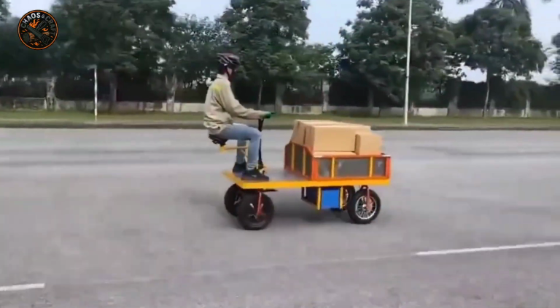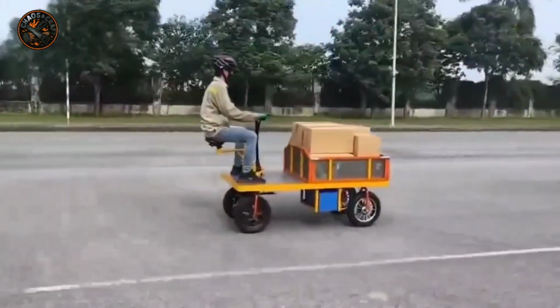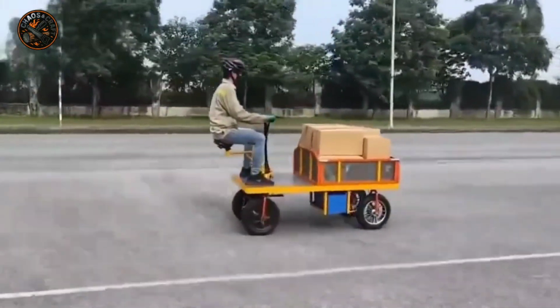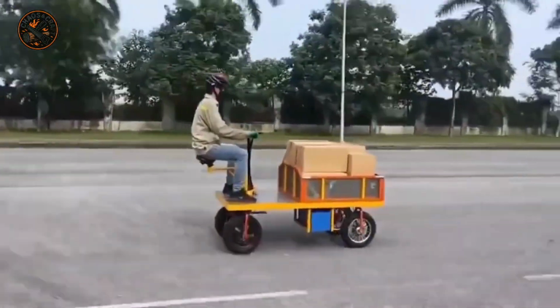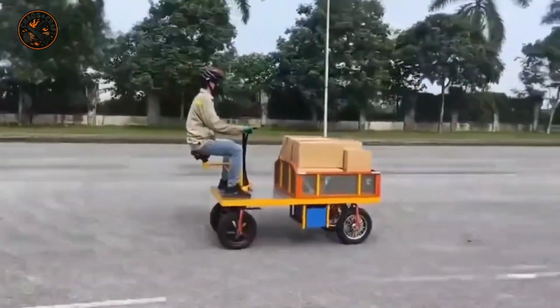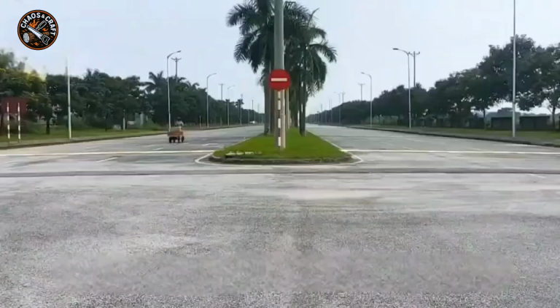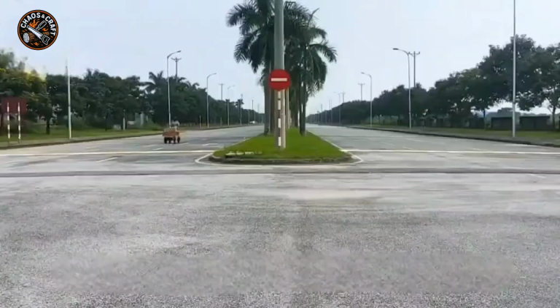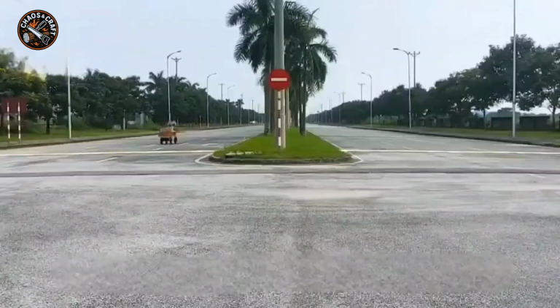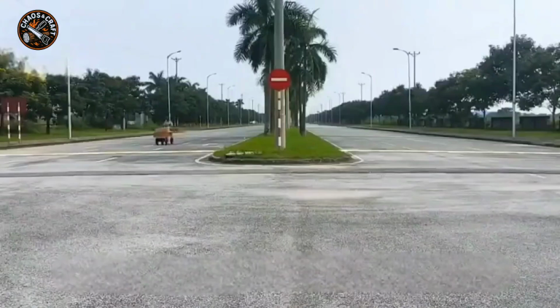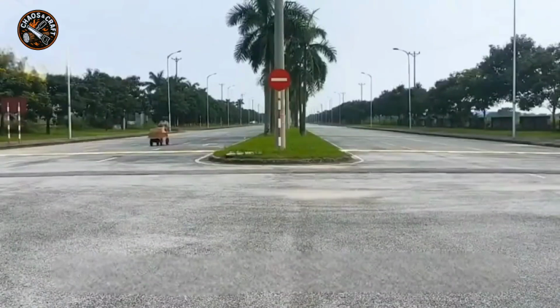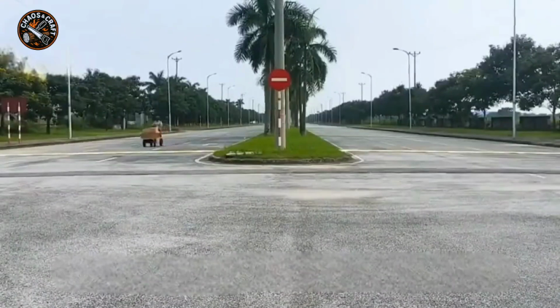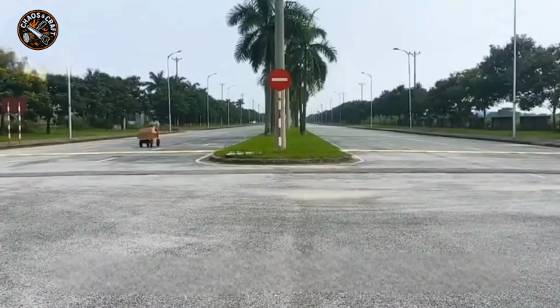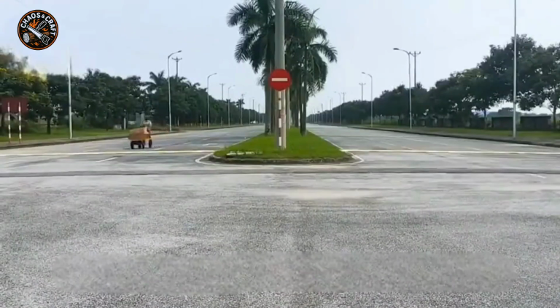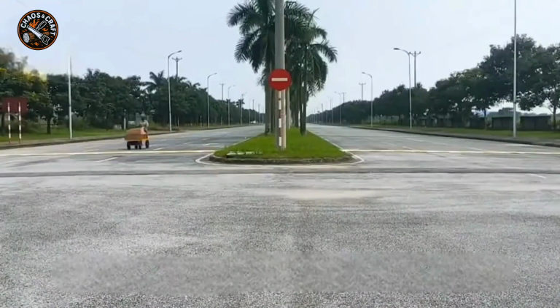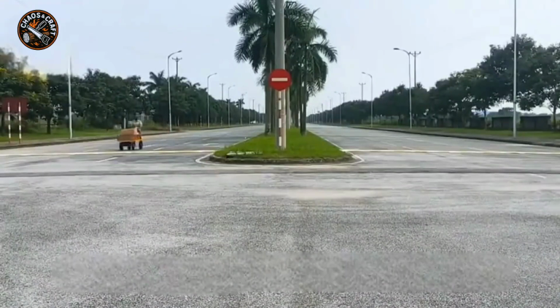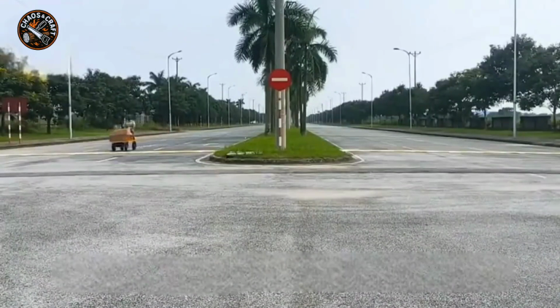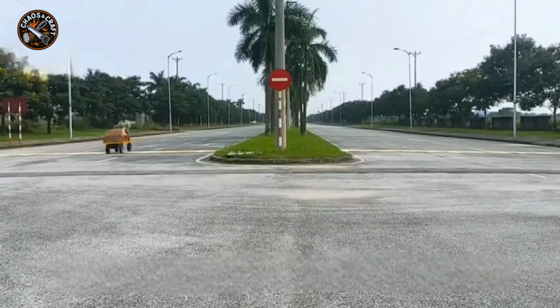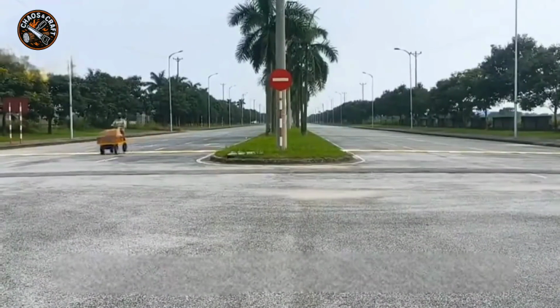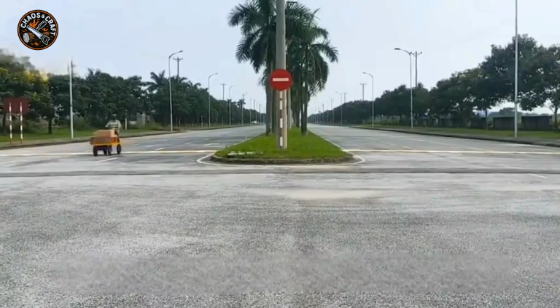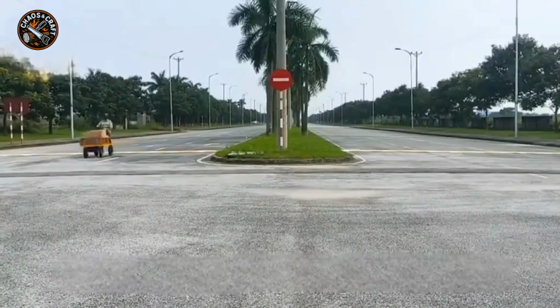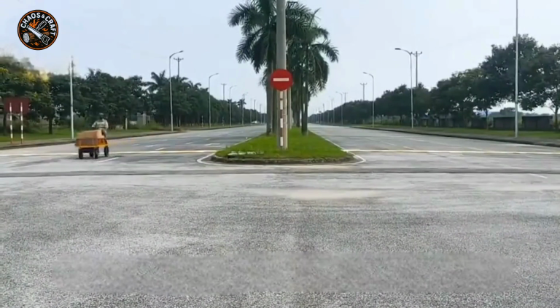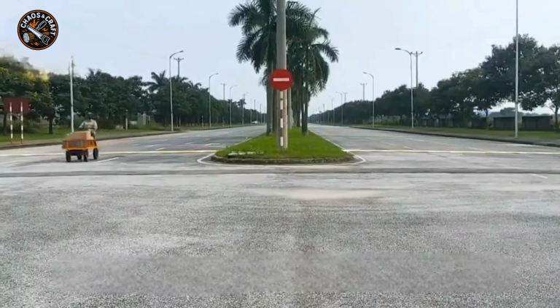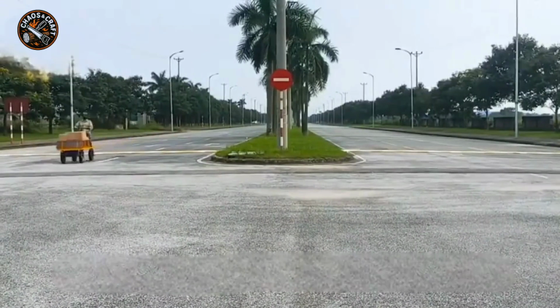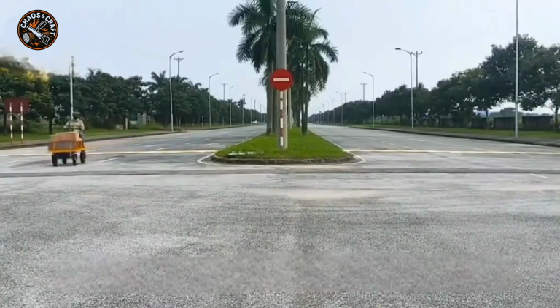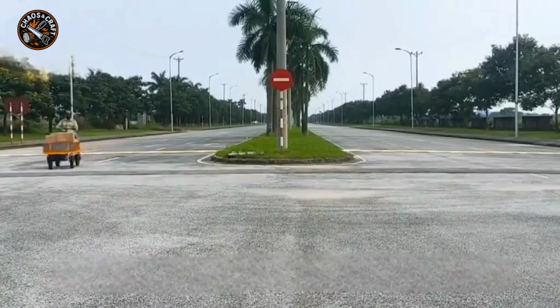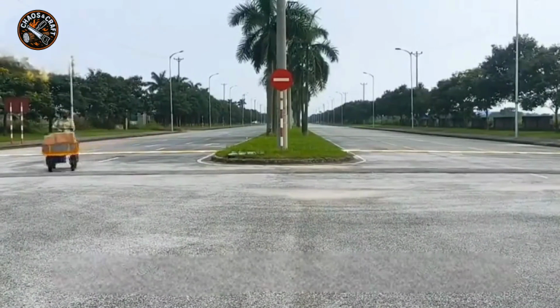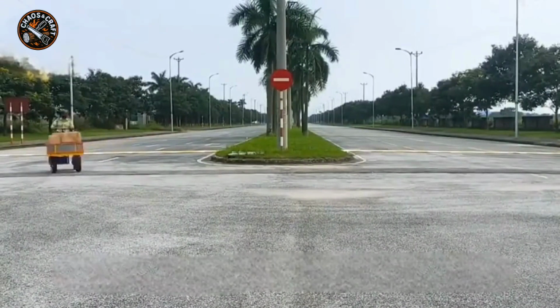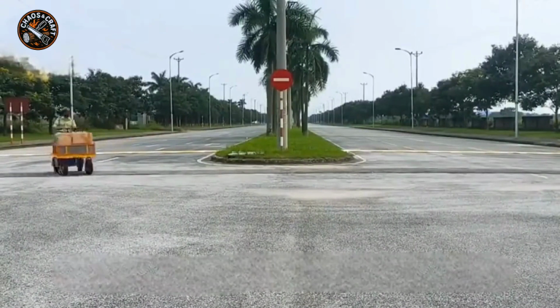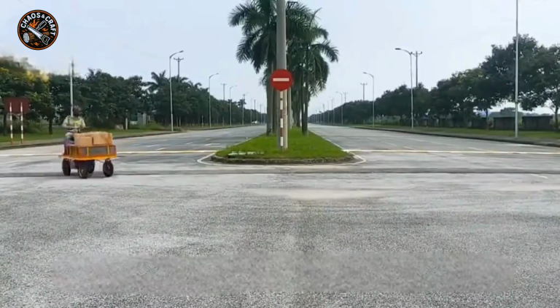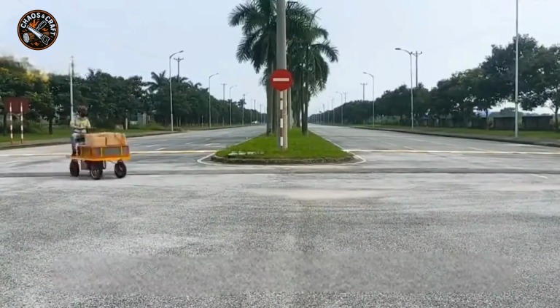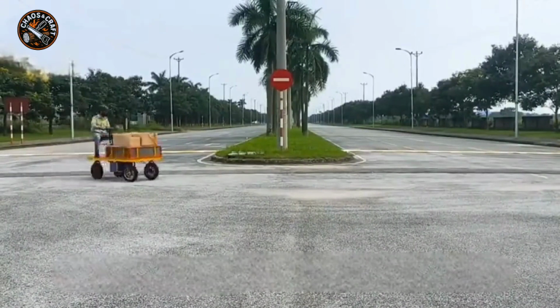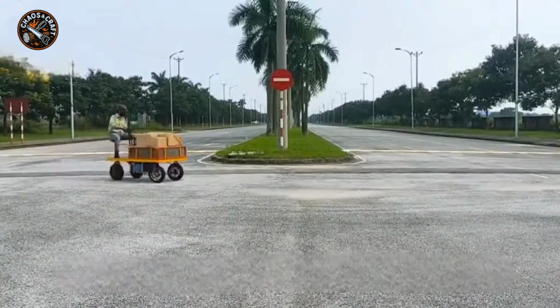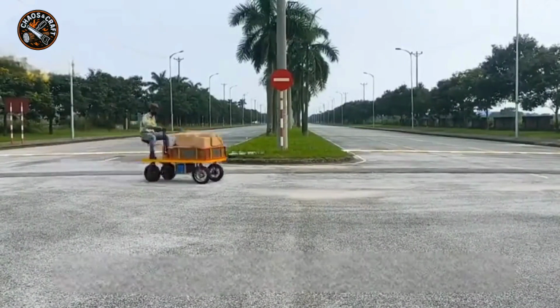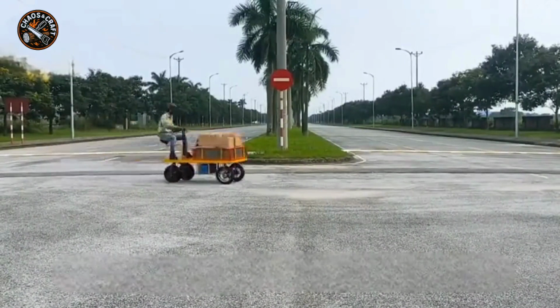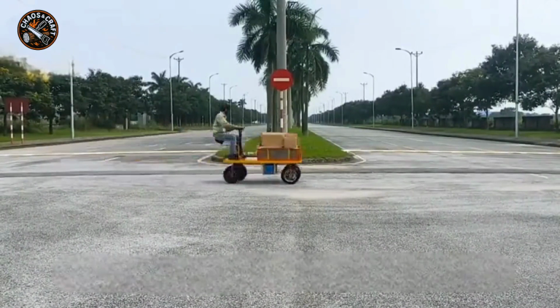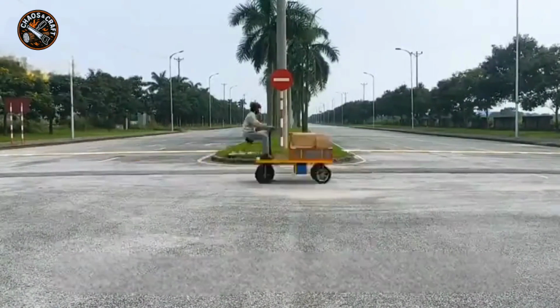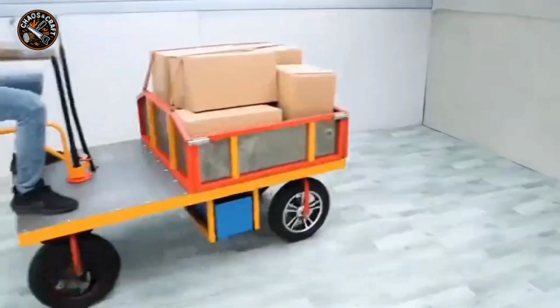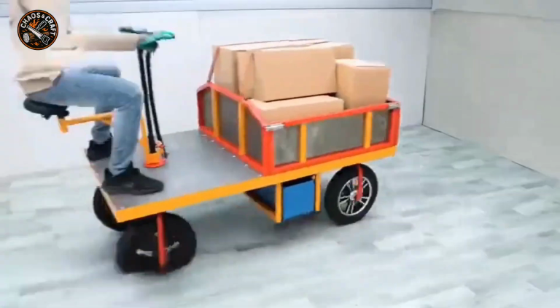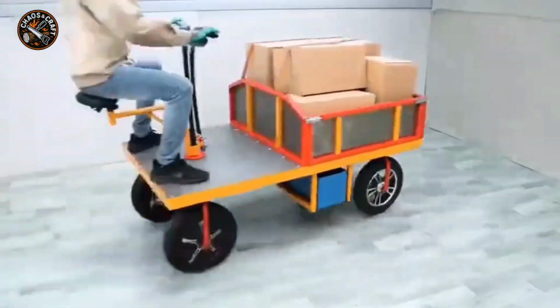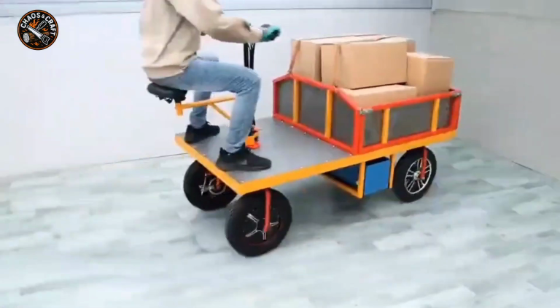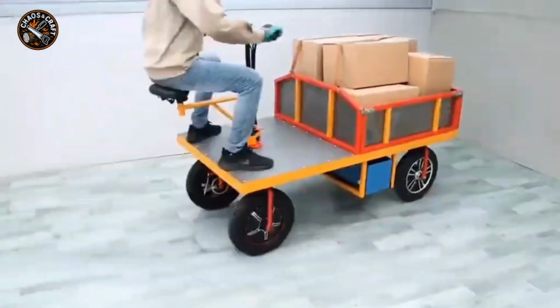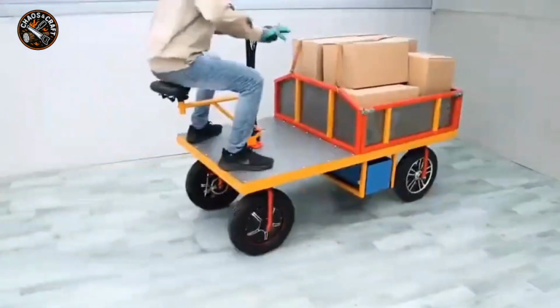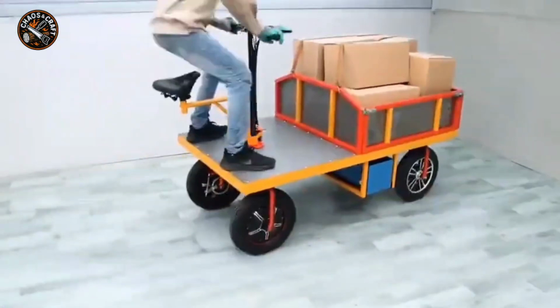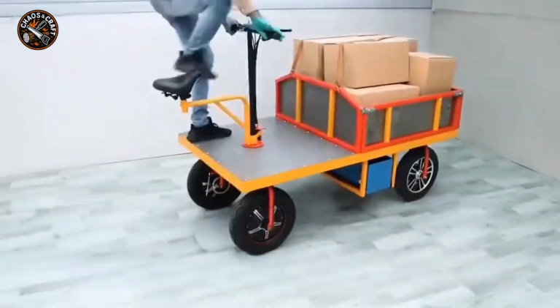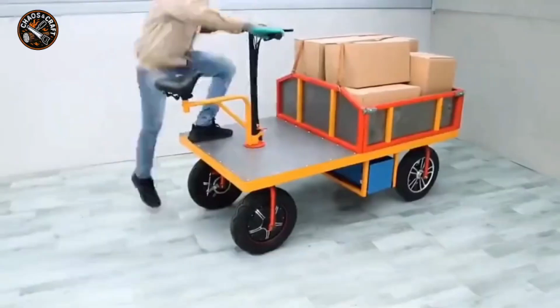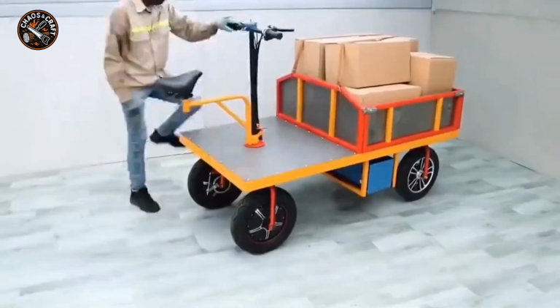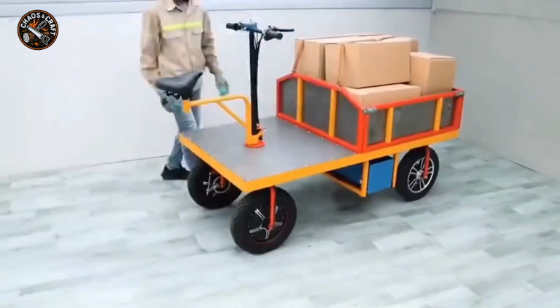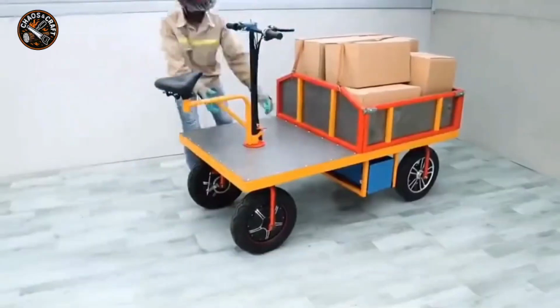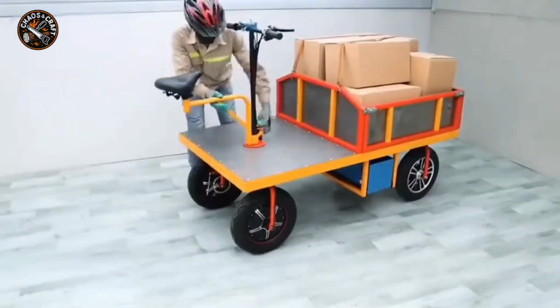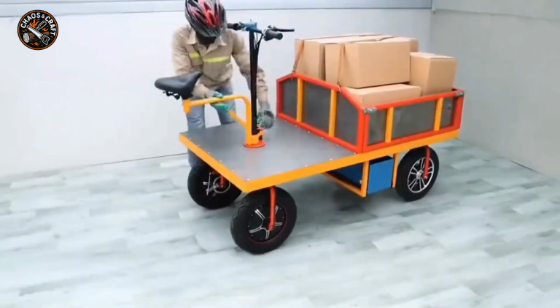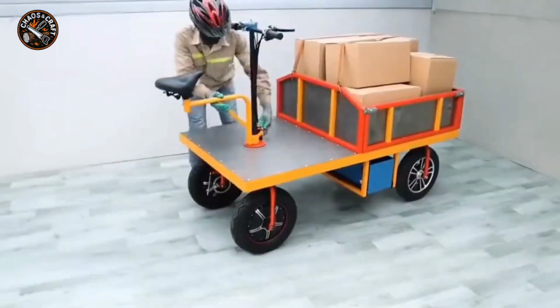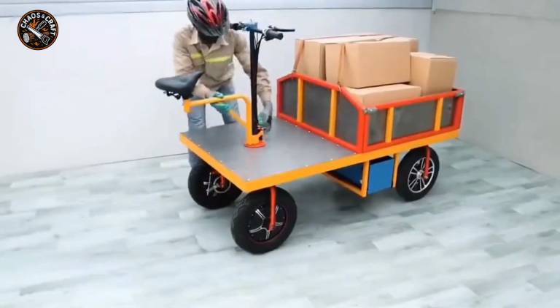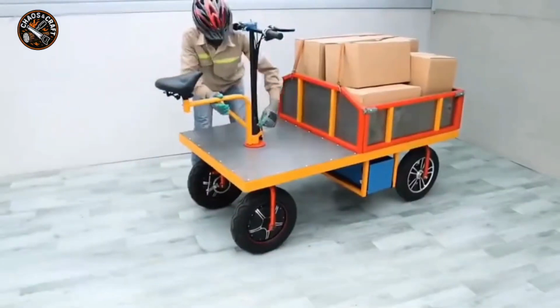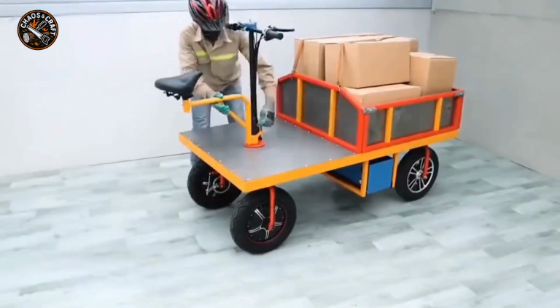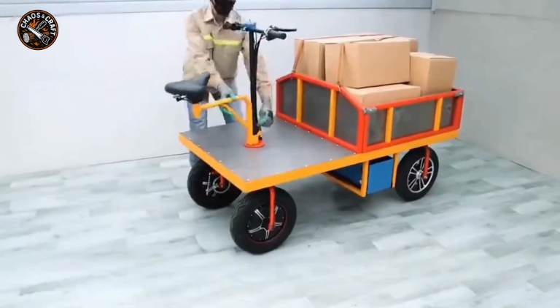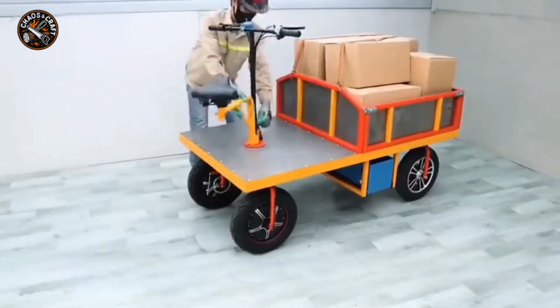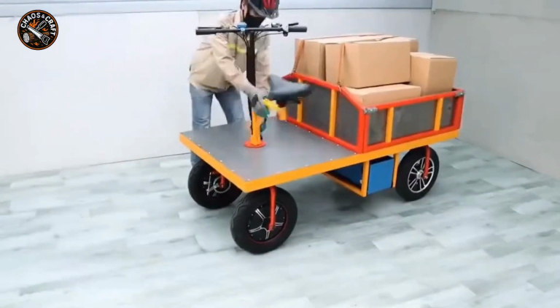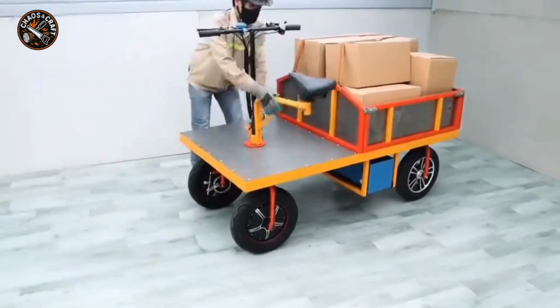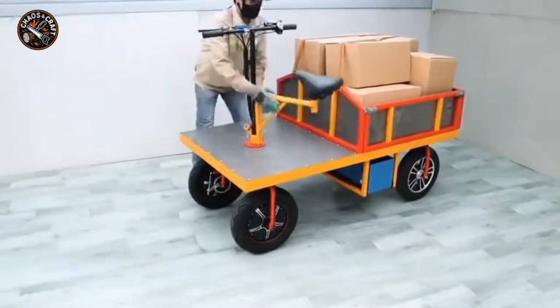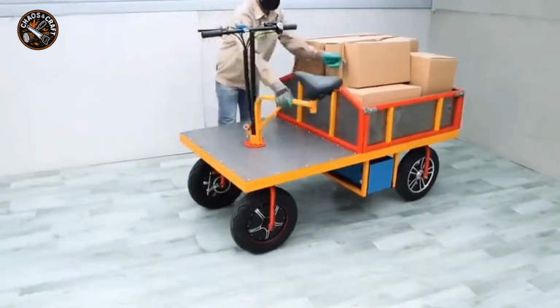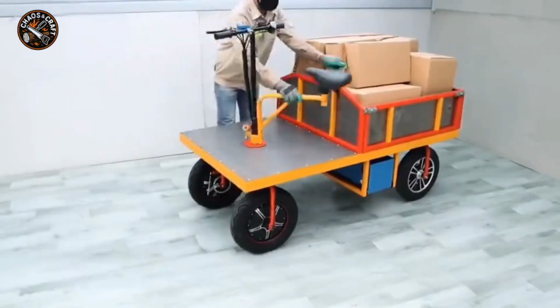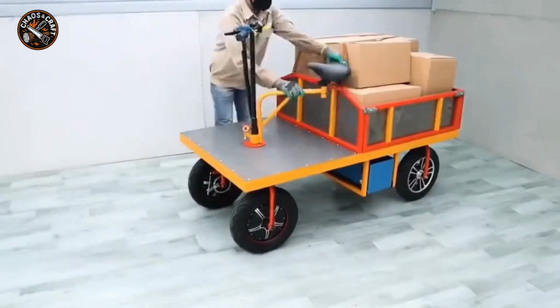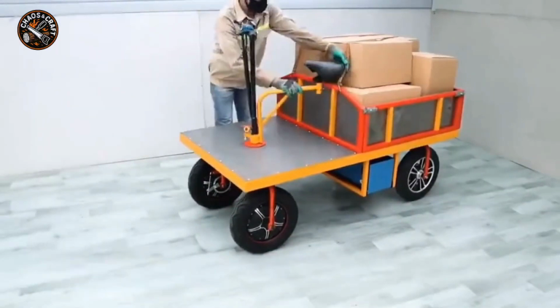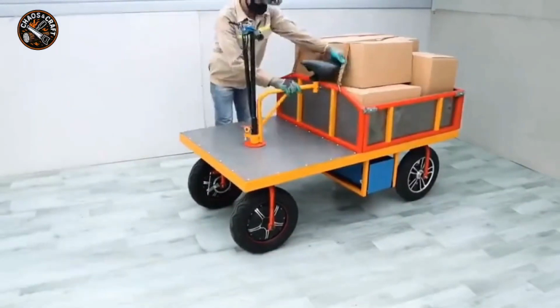So, for this electric four-wheel cargo cart, if the full score is 100, how many points would you give it? Feel free to comment and leave a message.